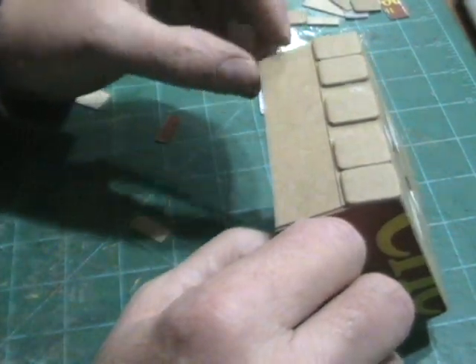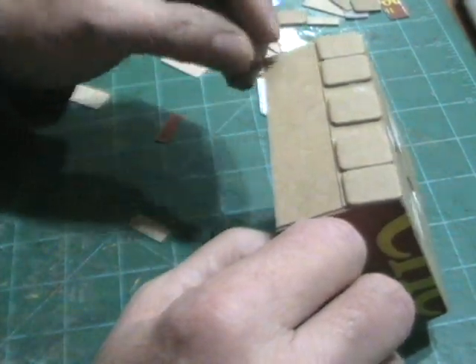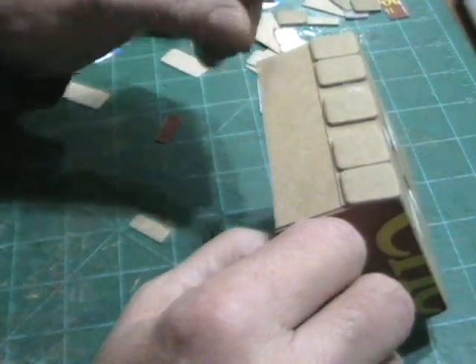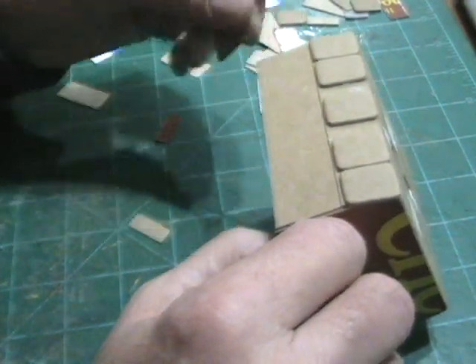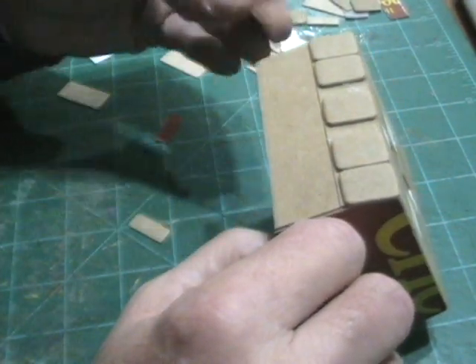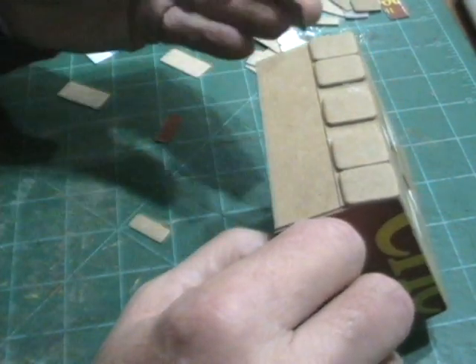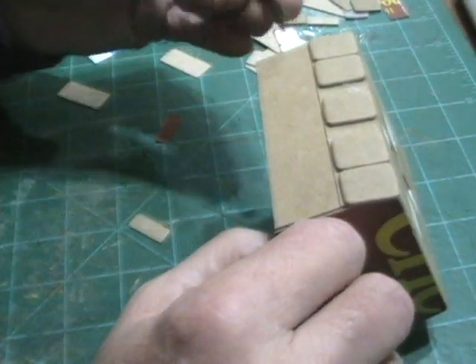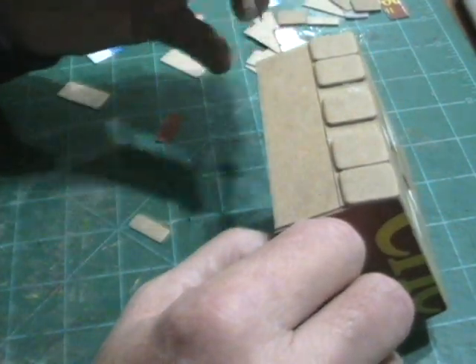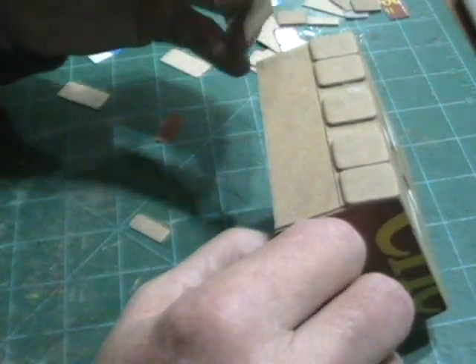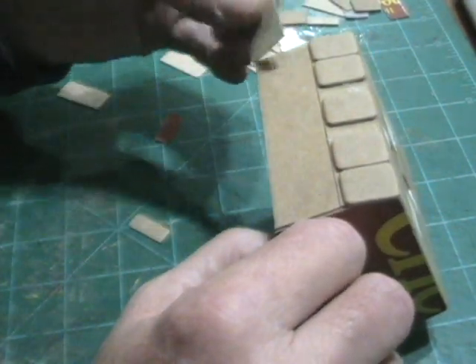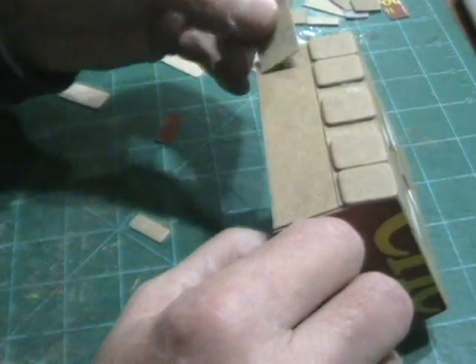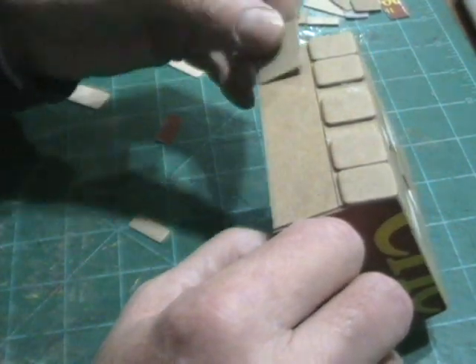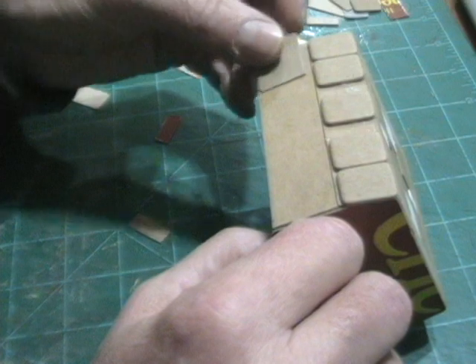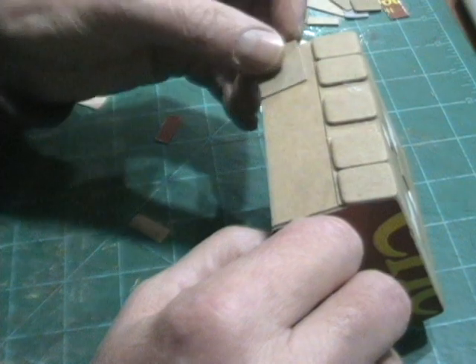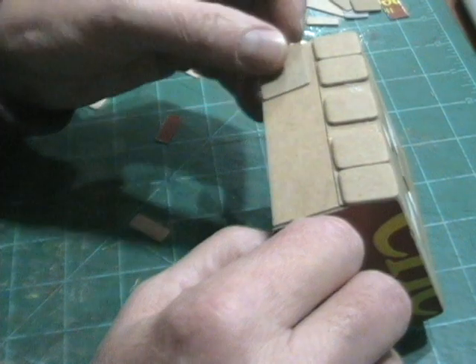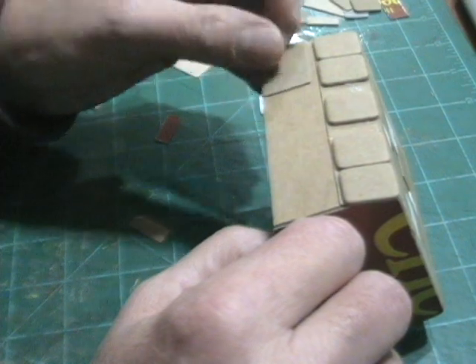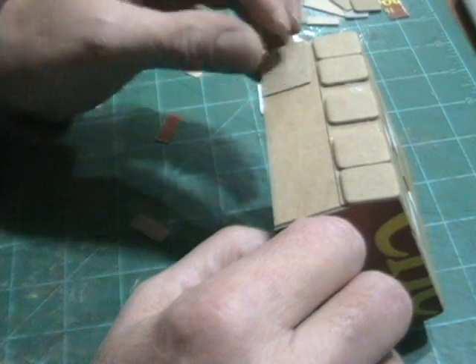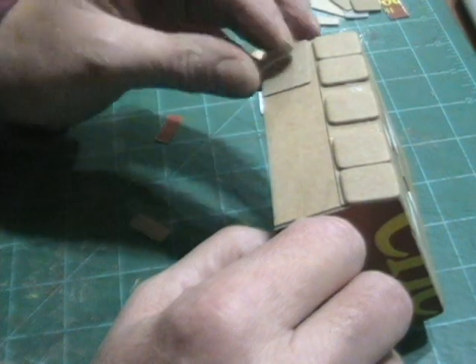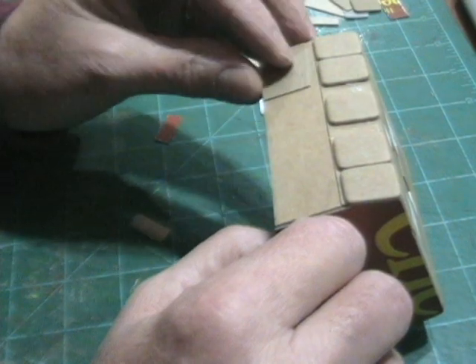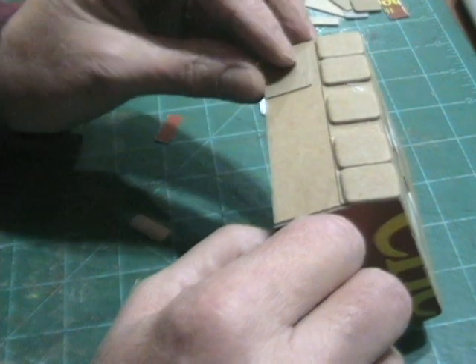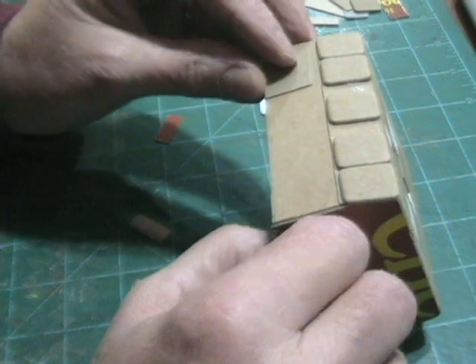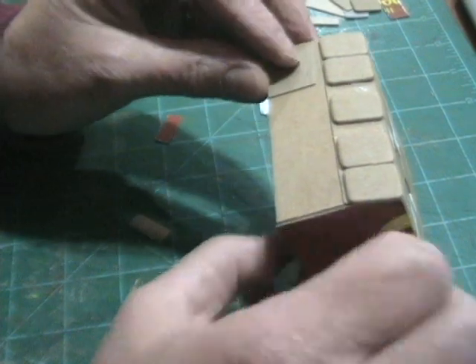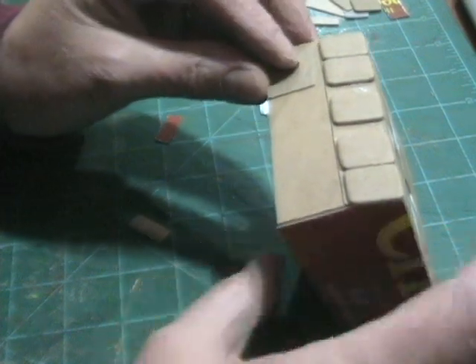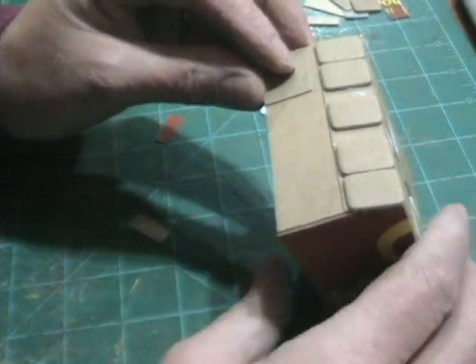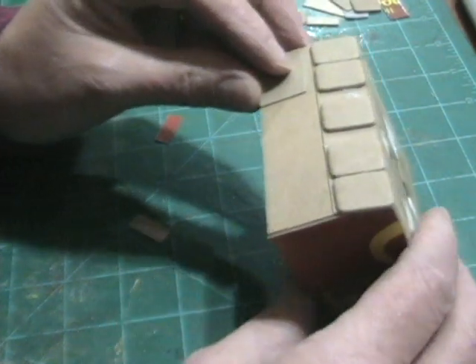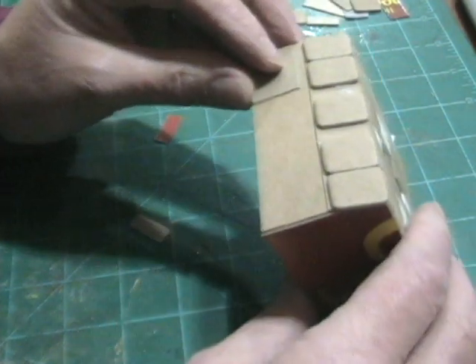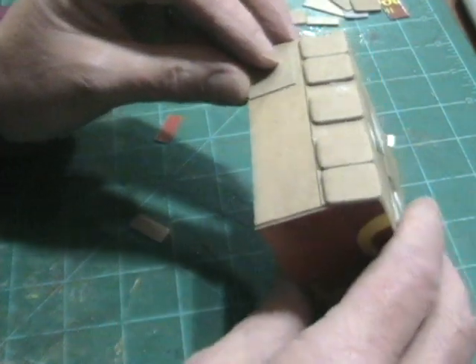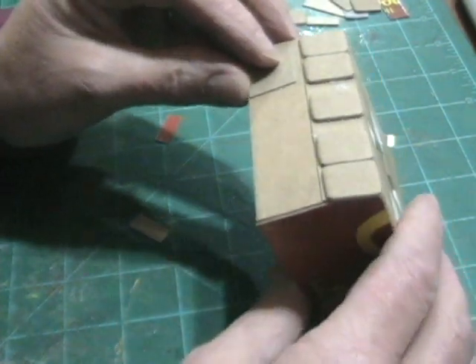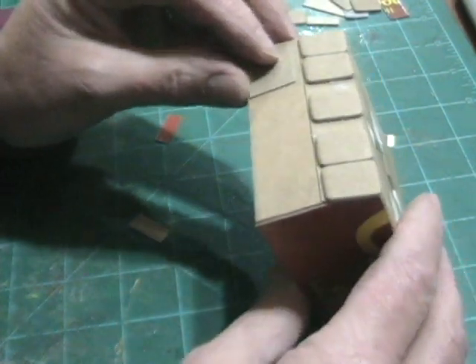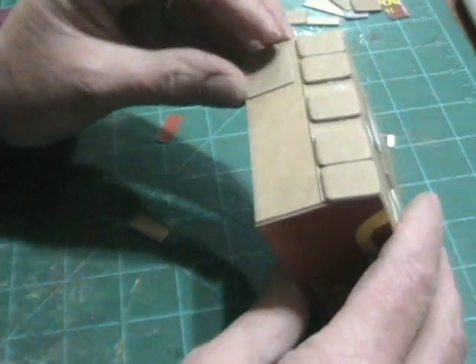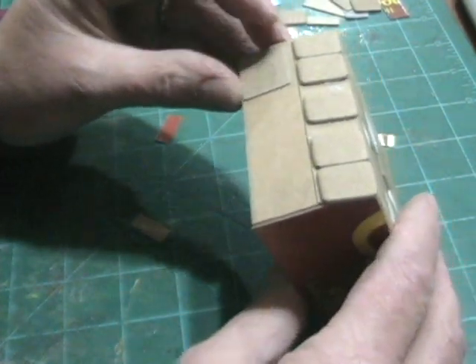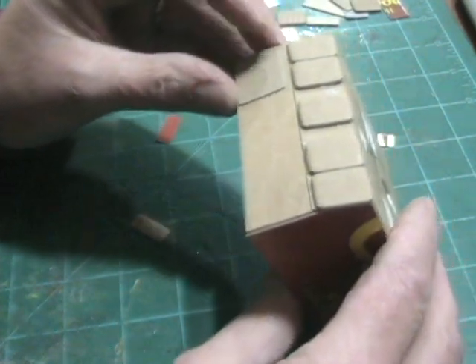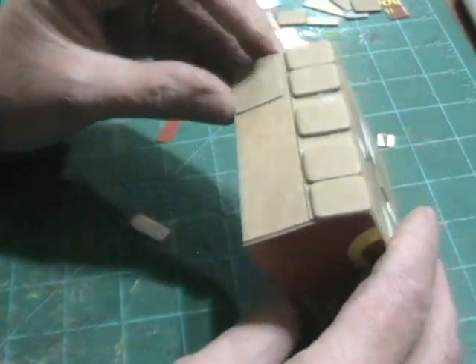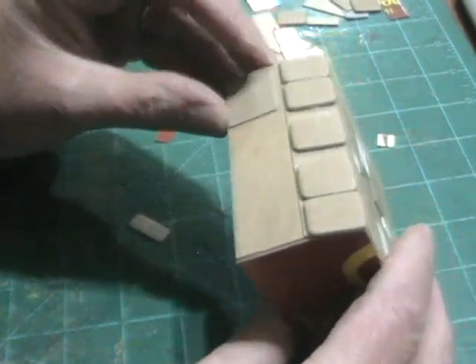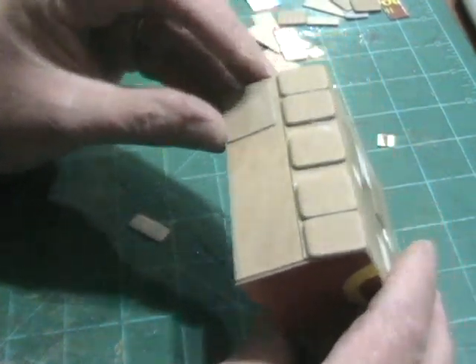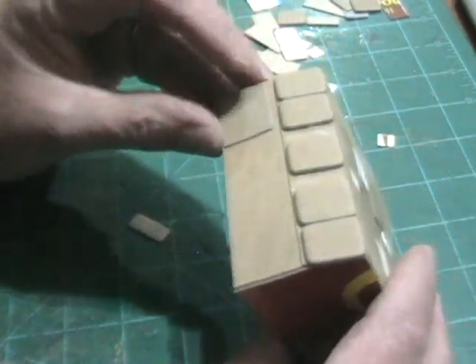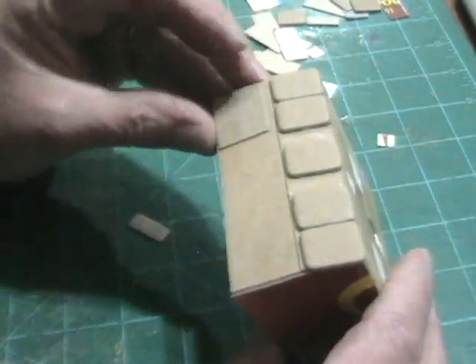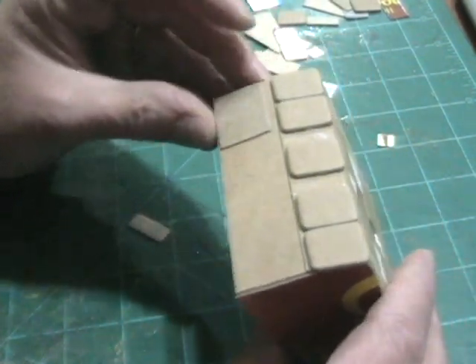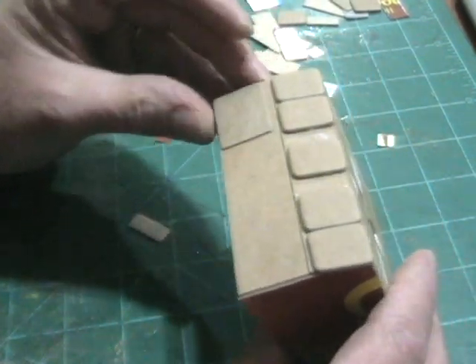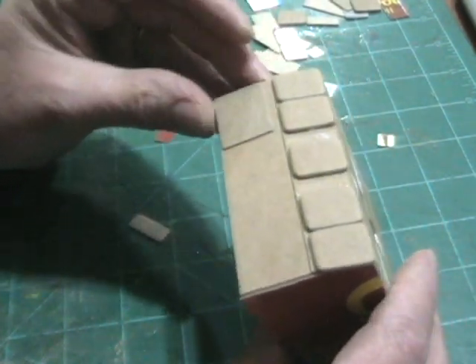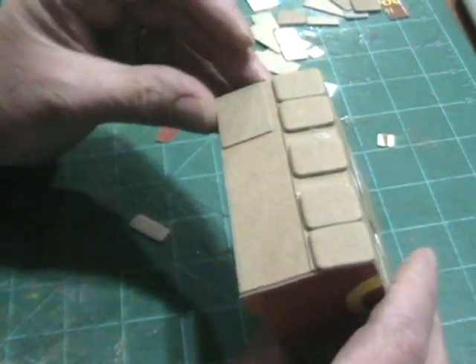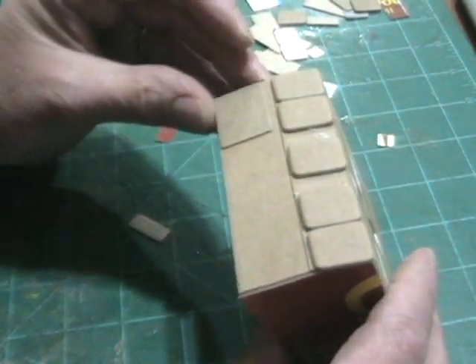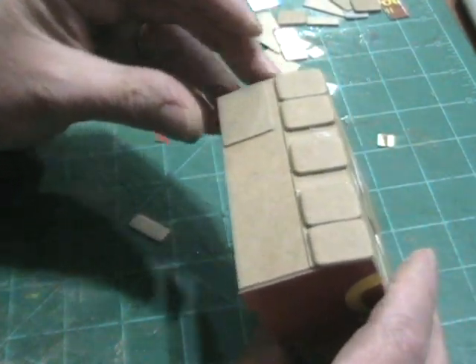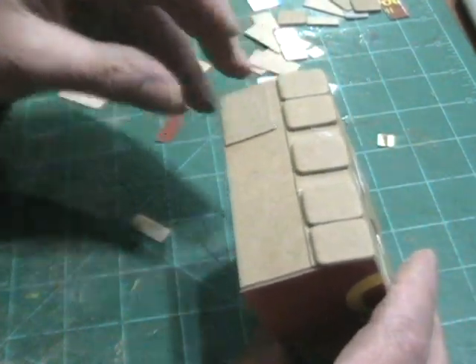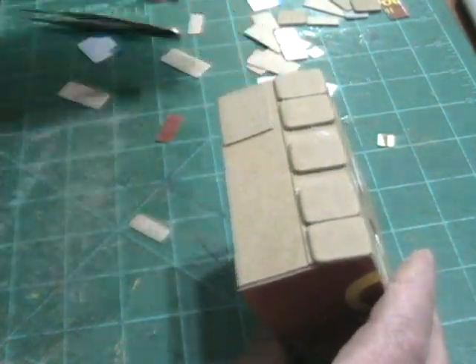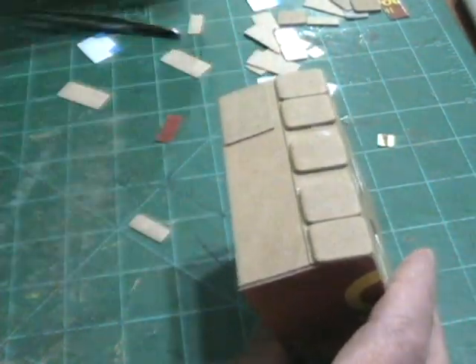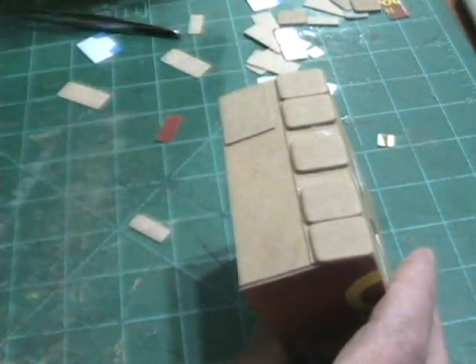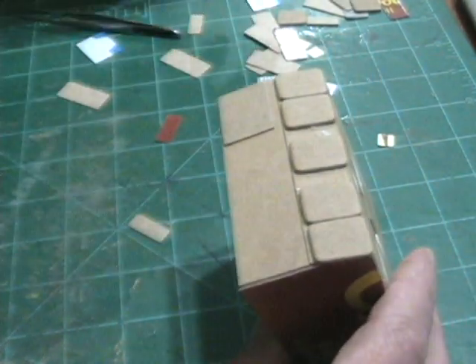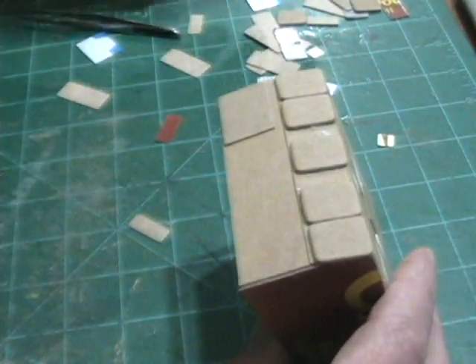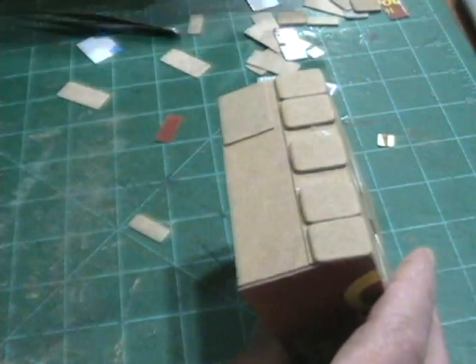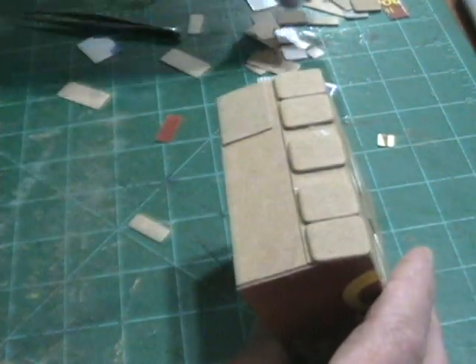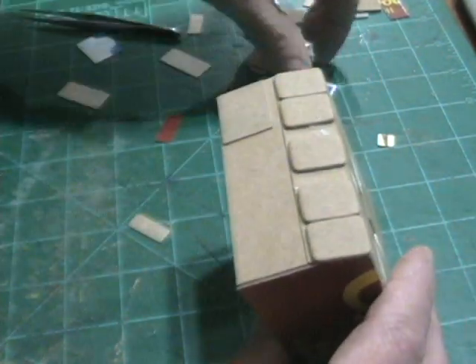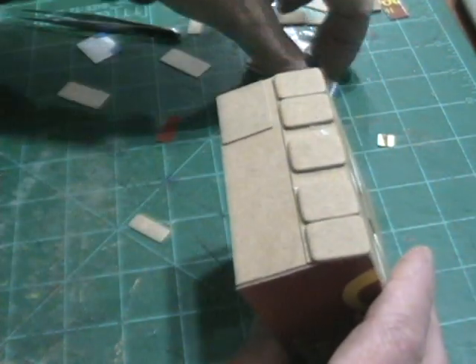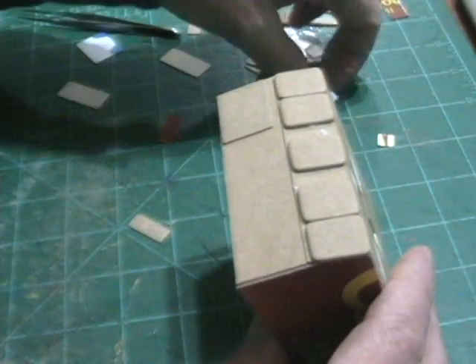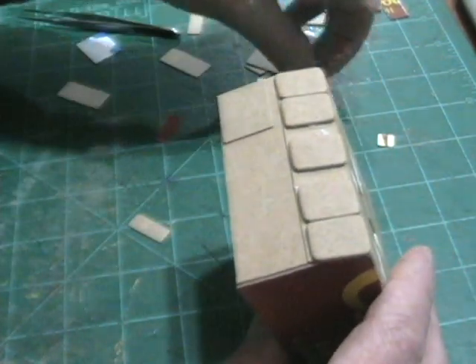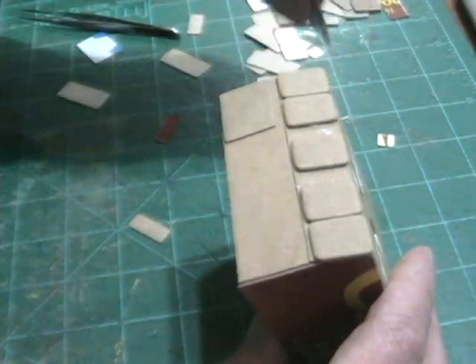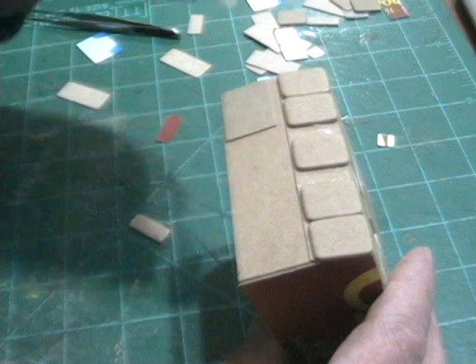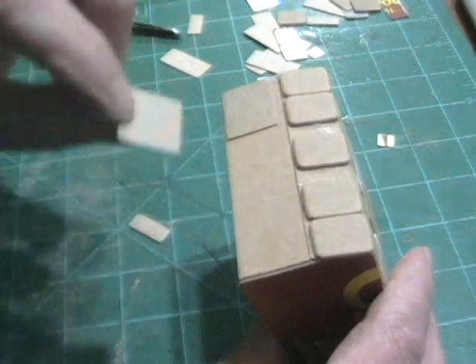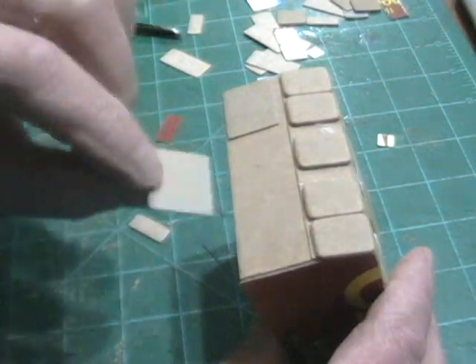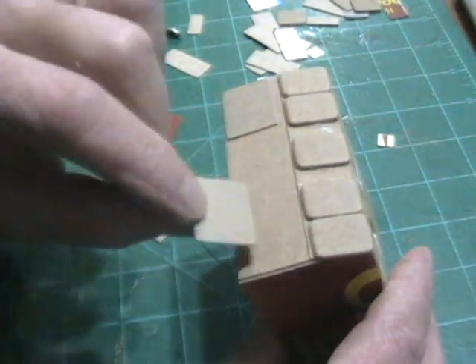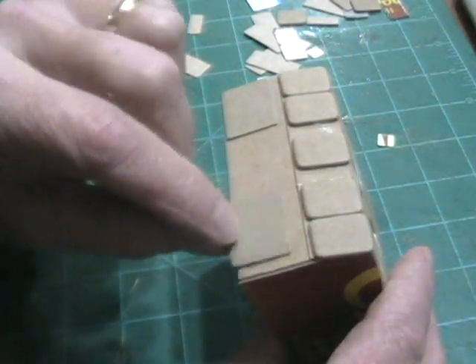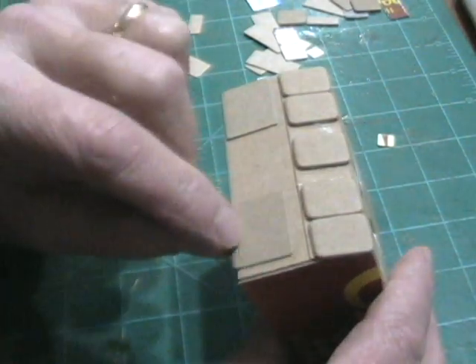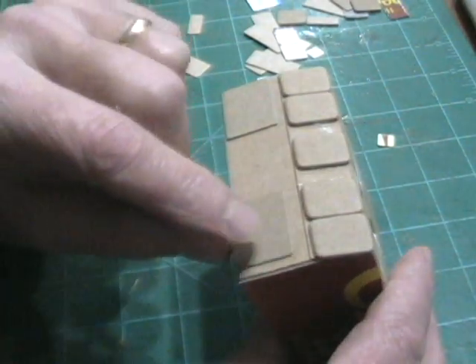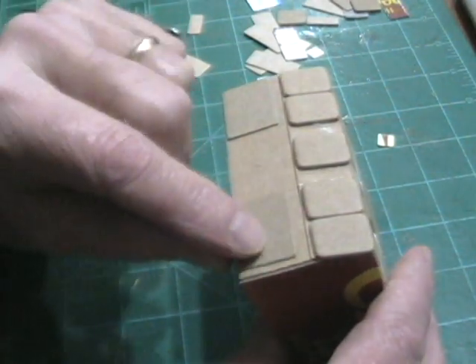On the back side, I used some rectangle pieces and just put a row of those across the back.